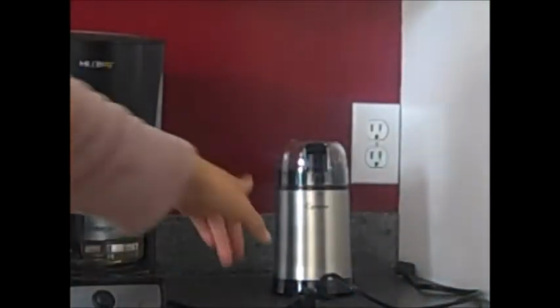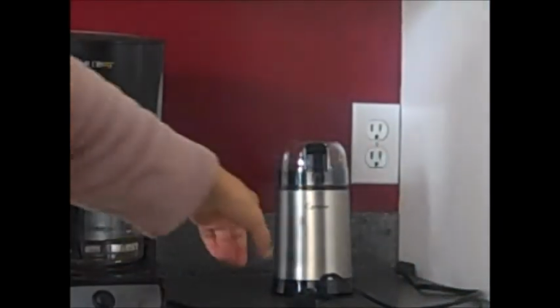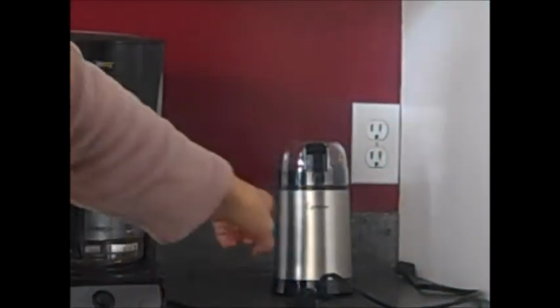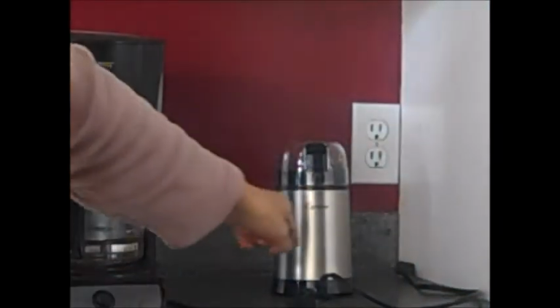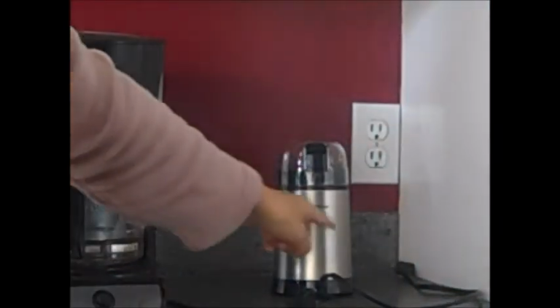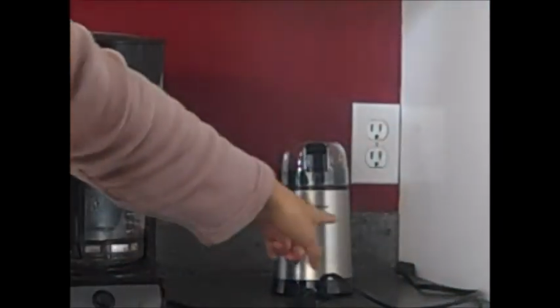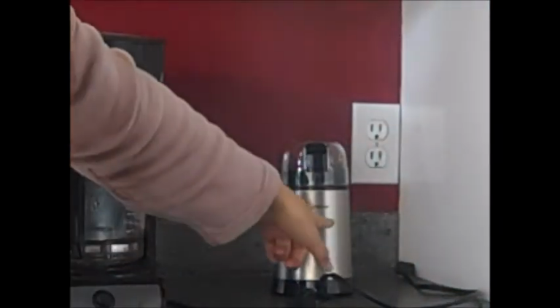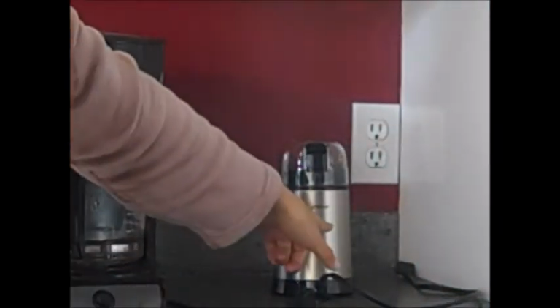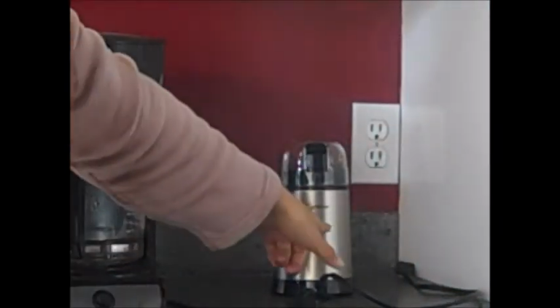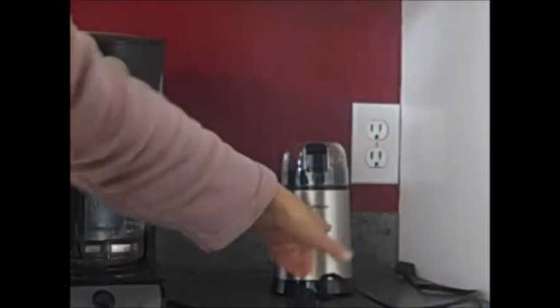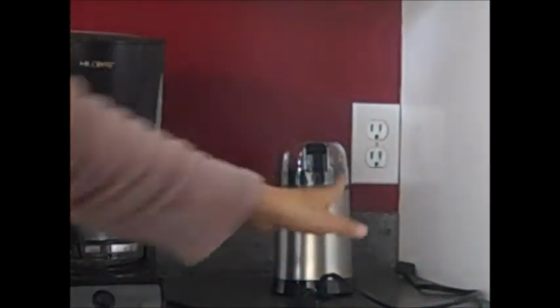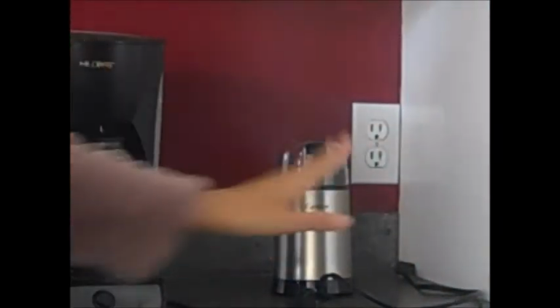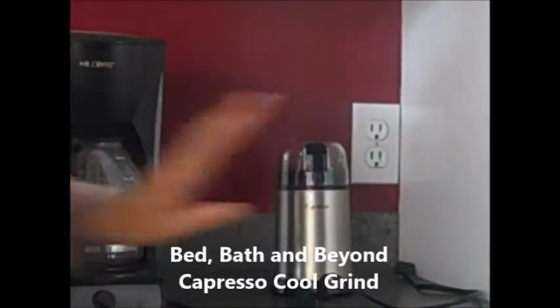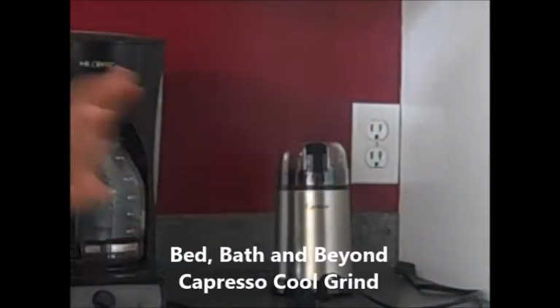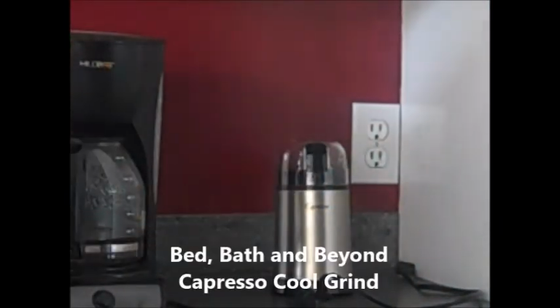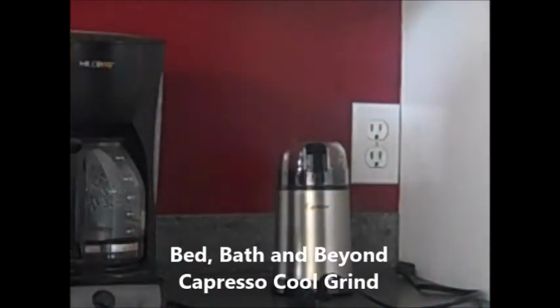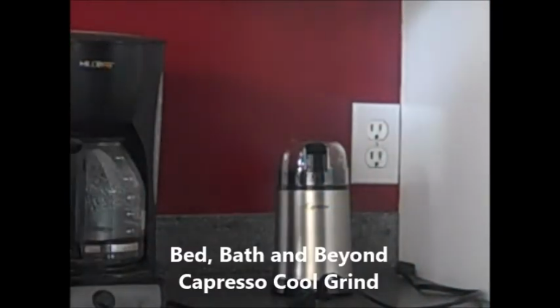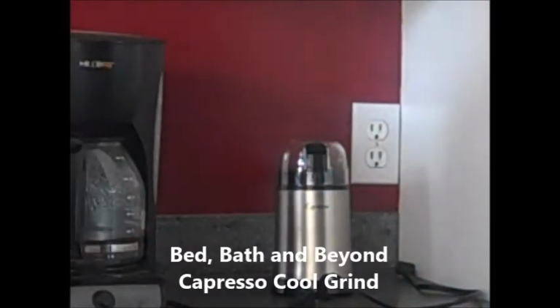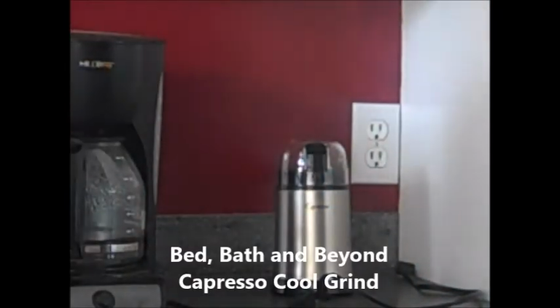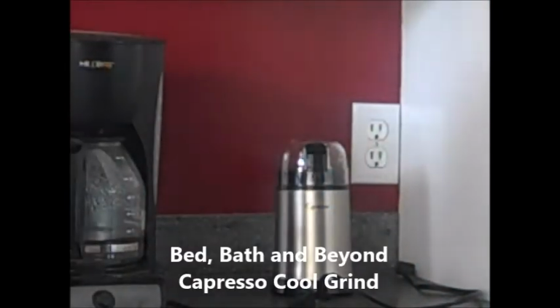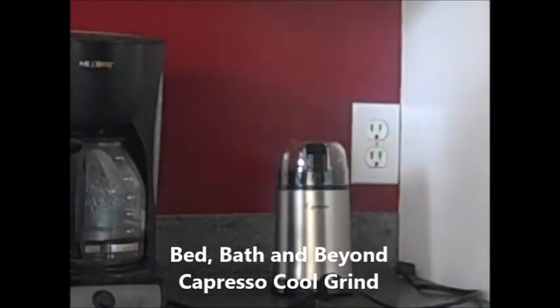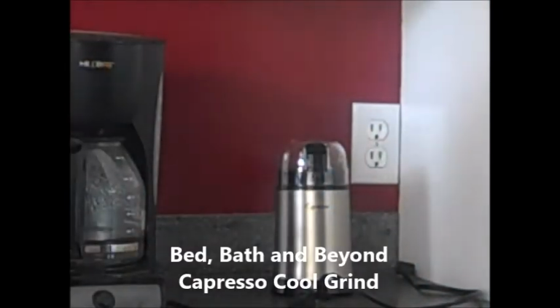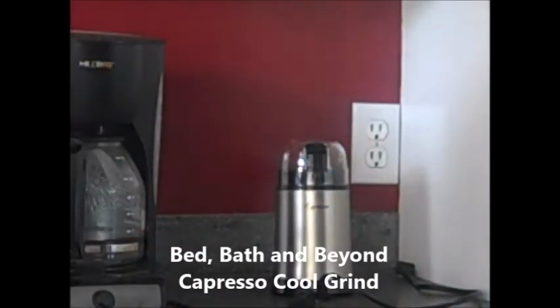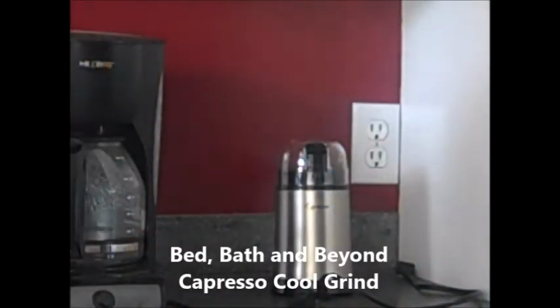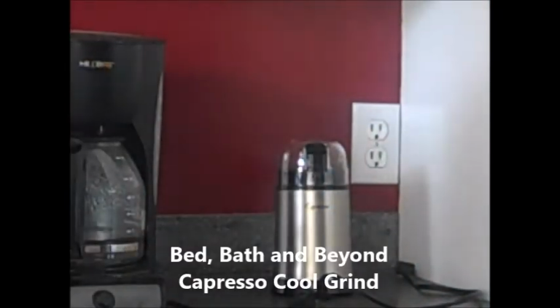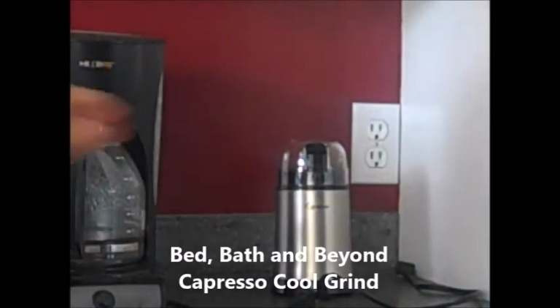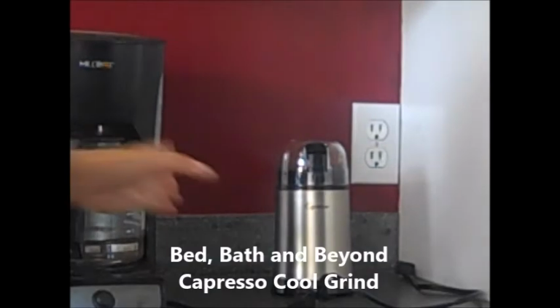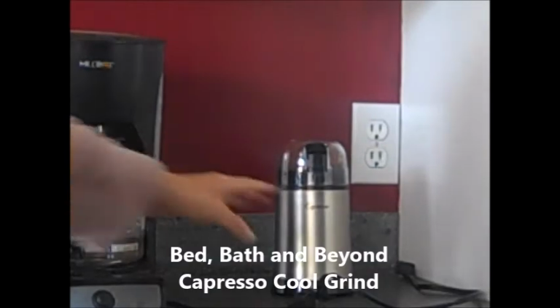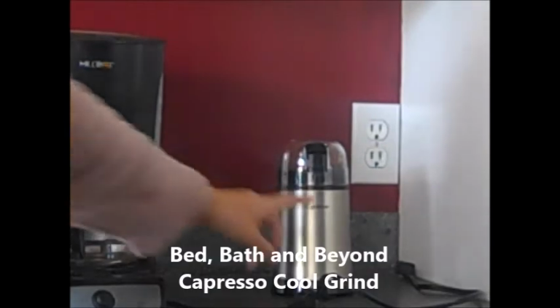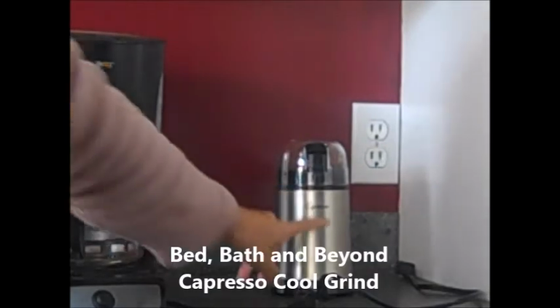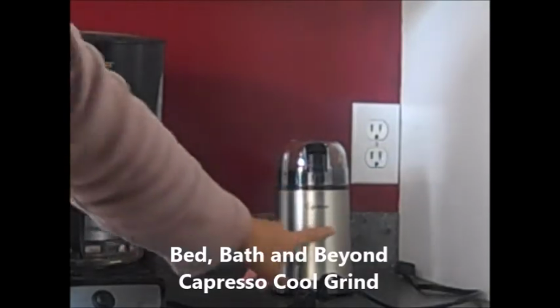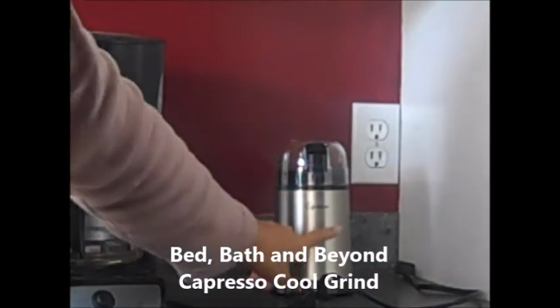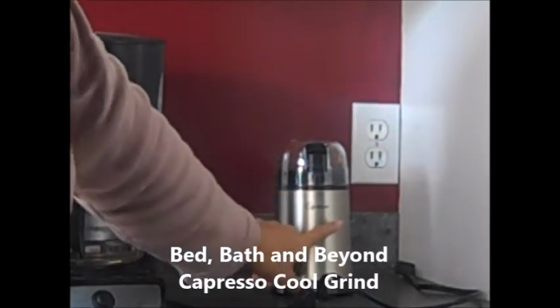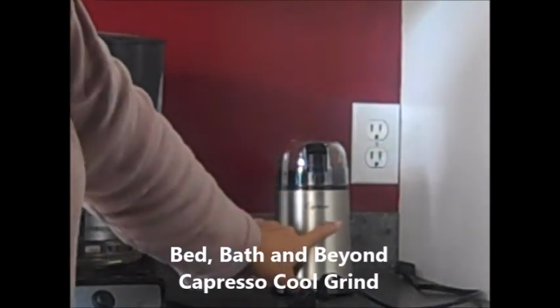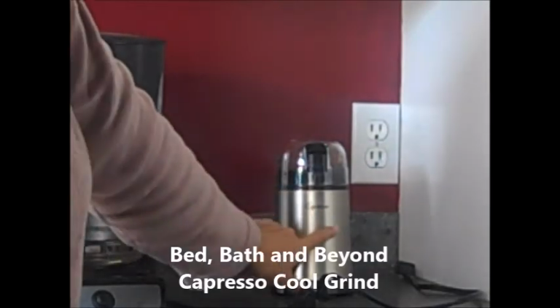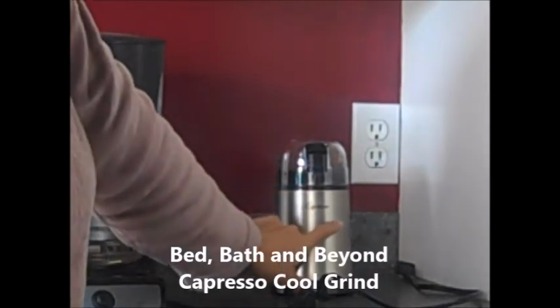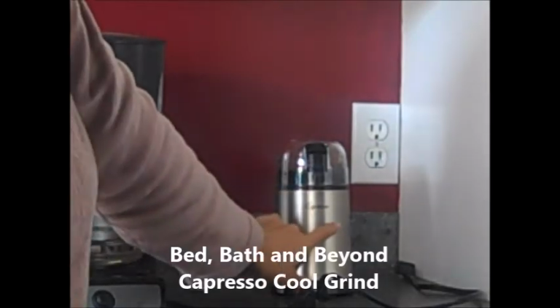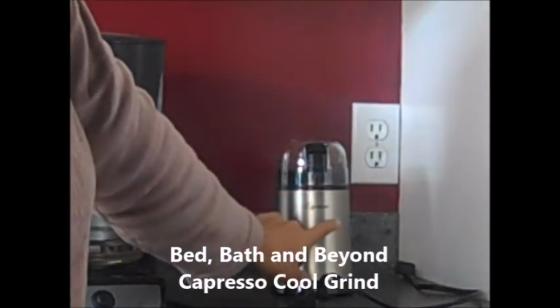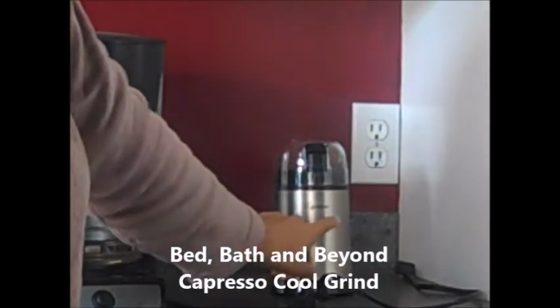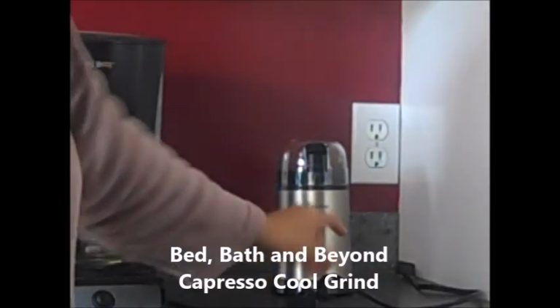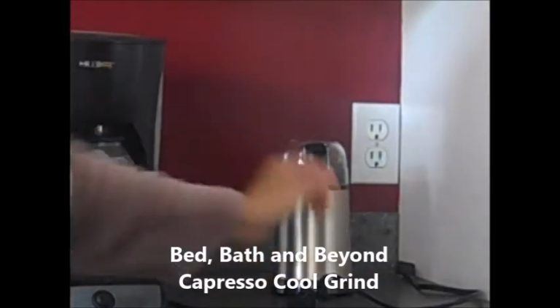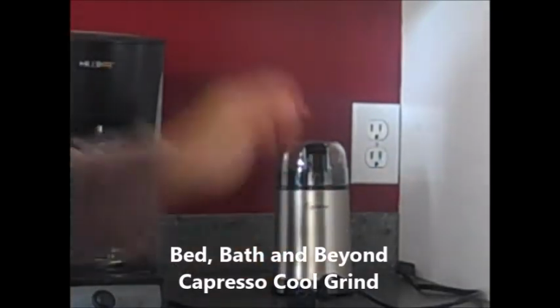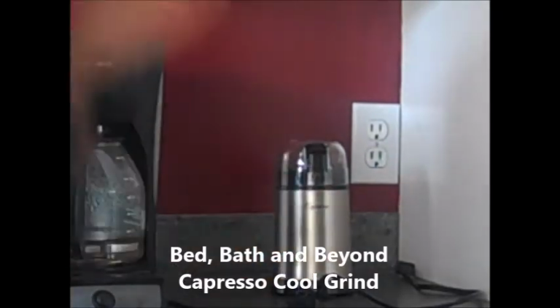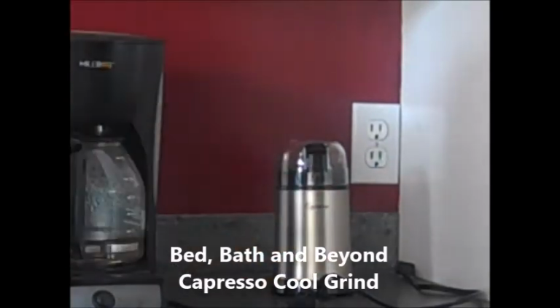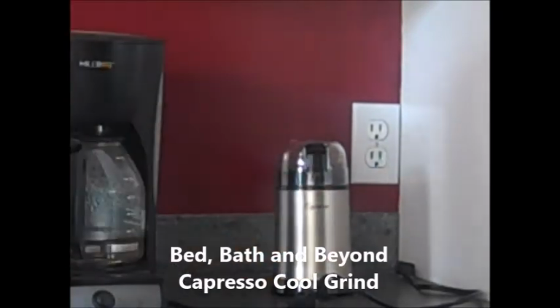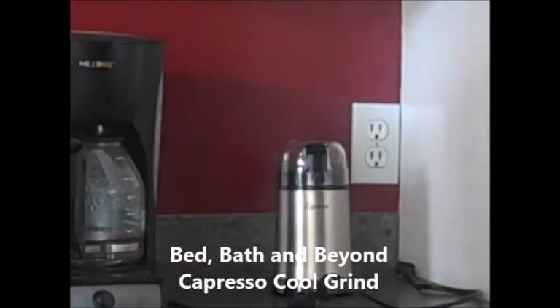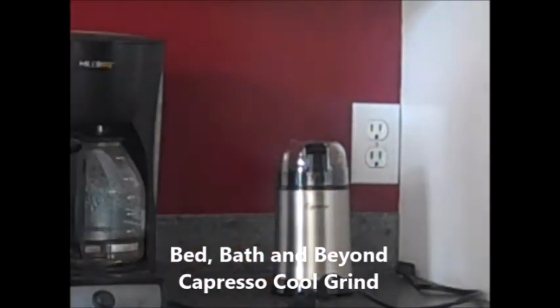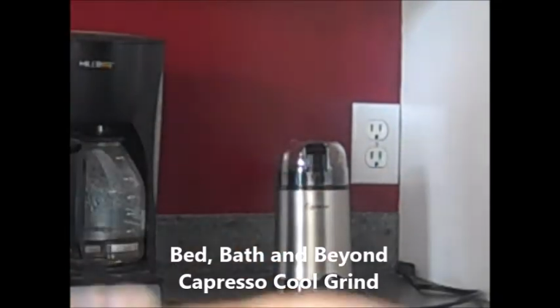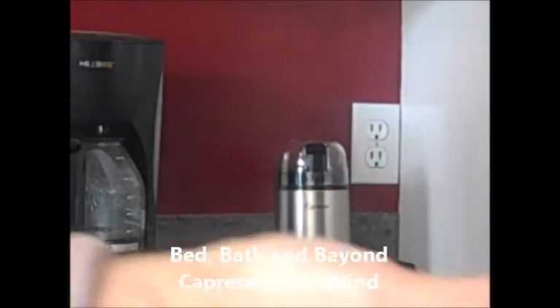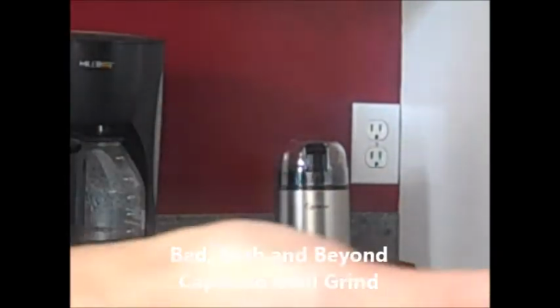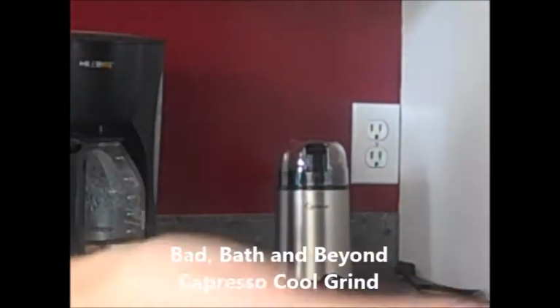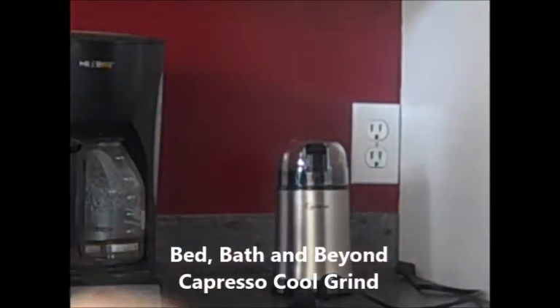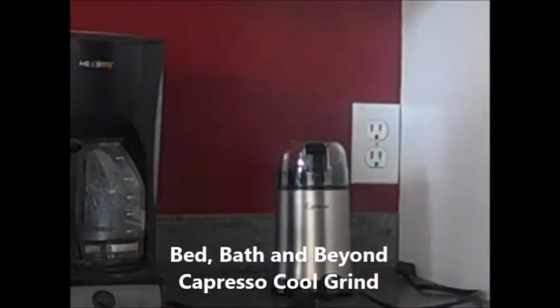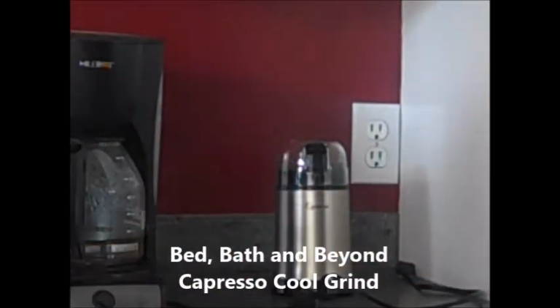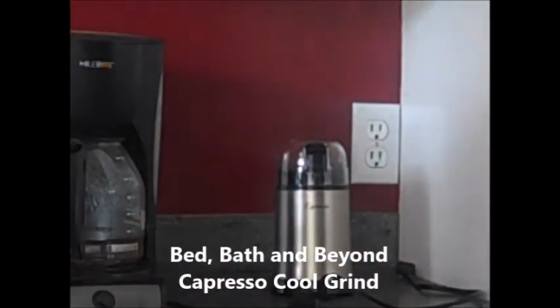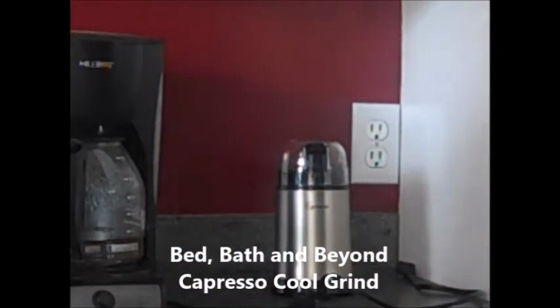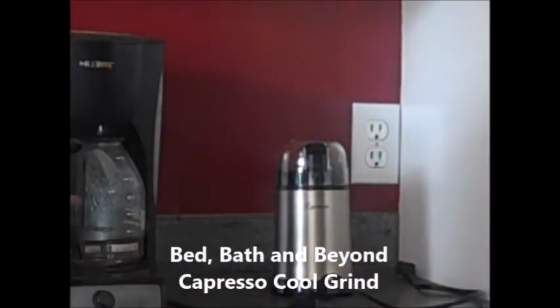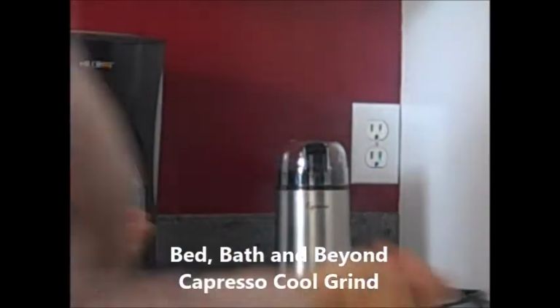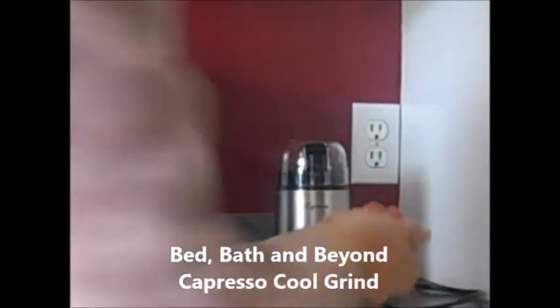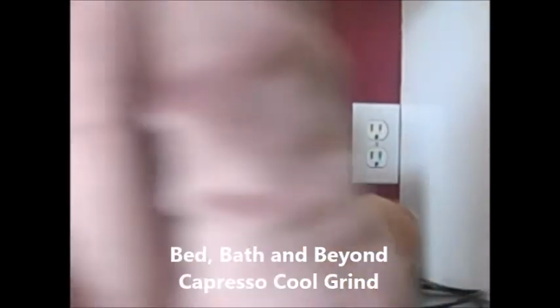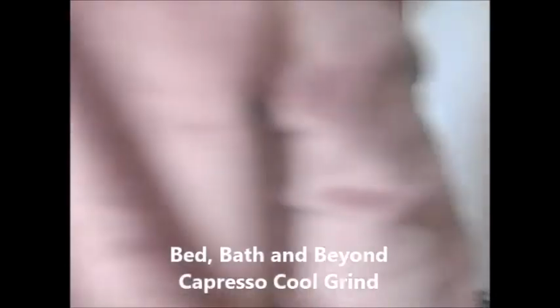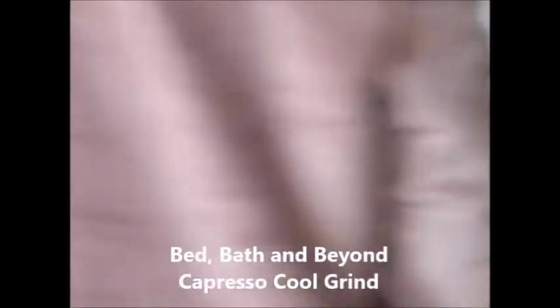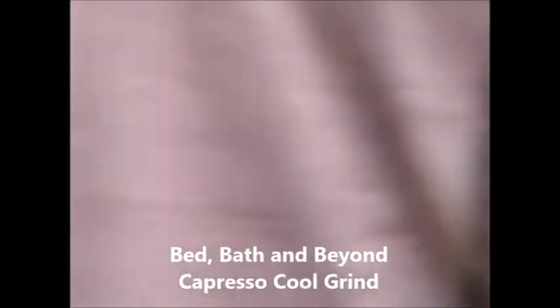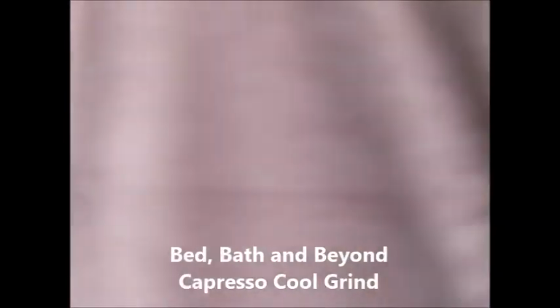I did go to Bed Bath and Beyond and purchased a coffee grinder. So I'm going to grind up the whole beans in there.